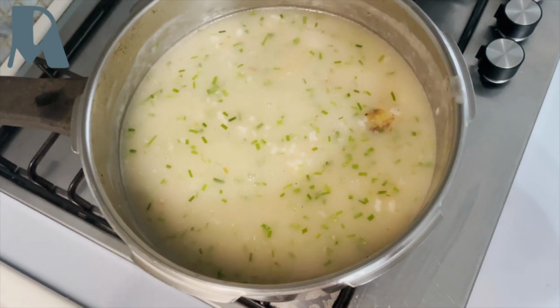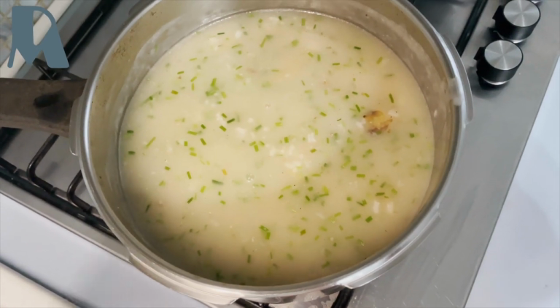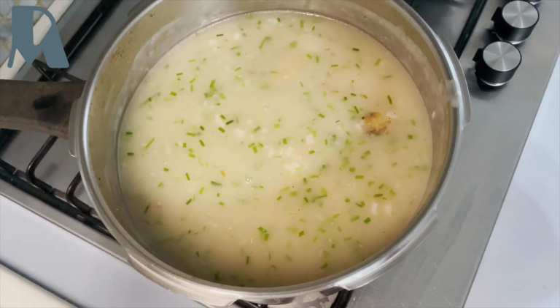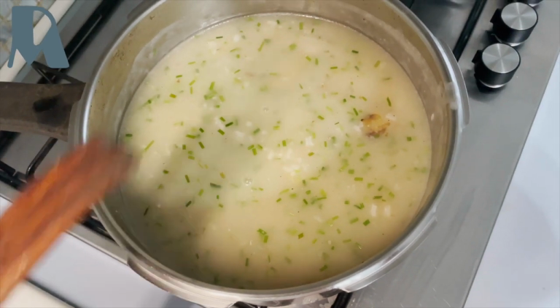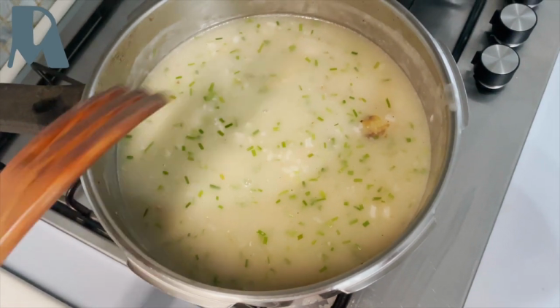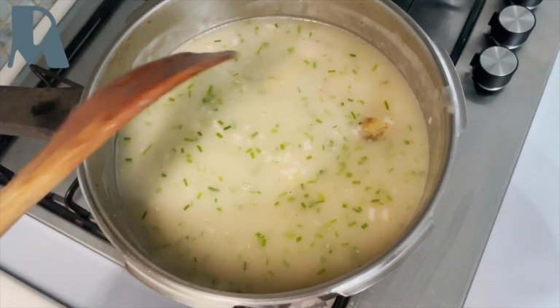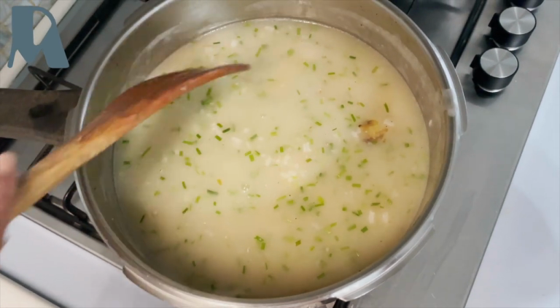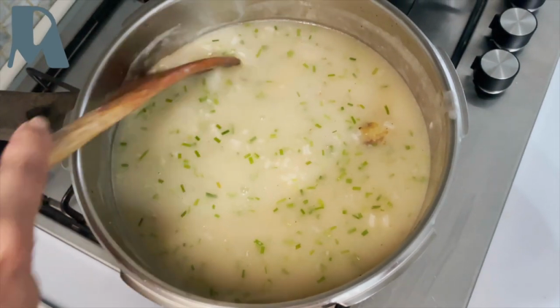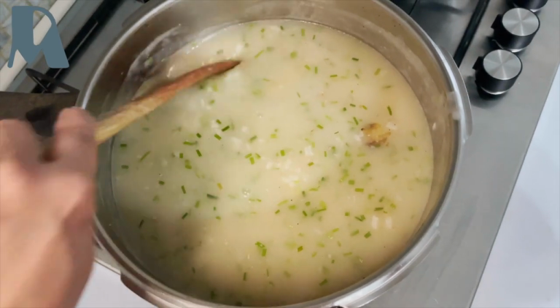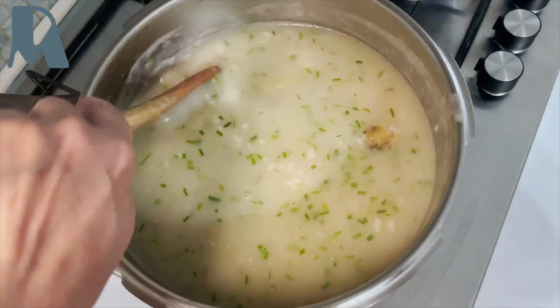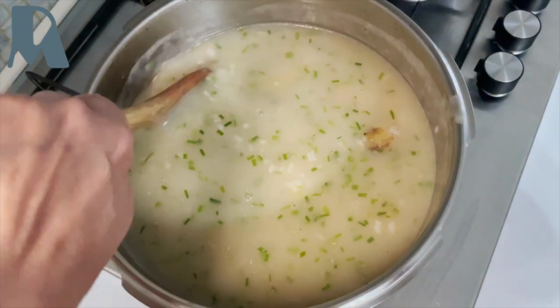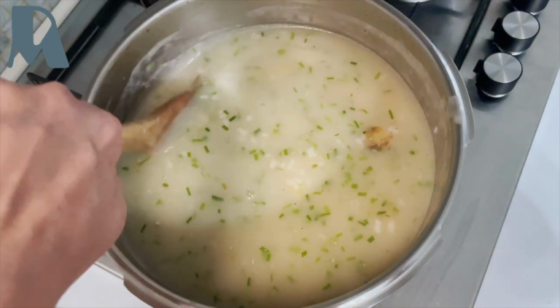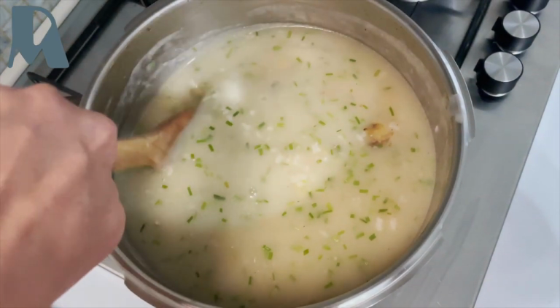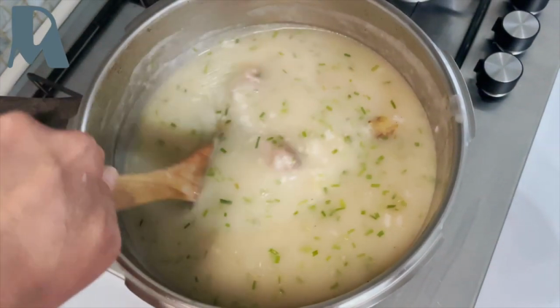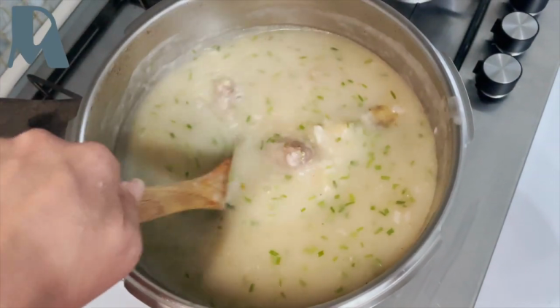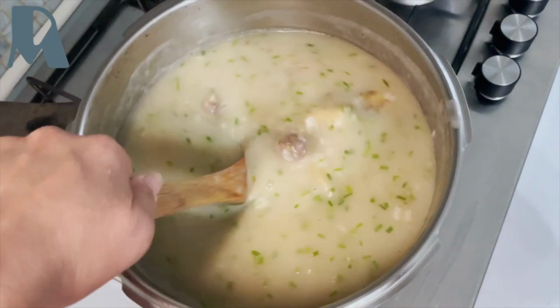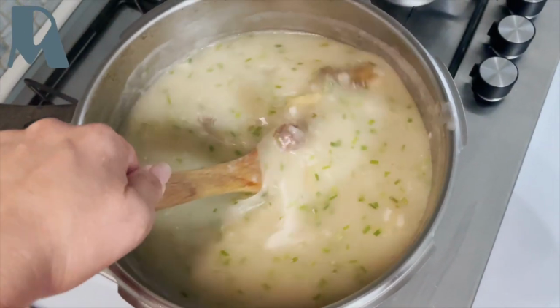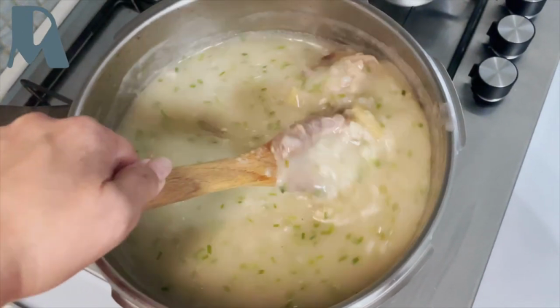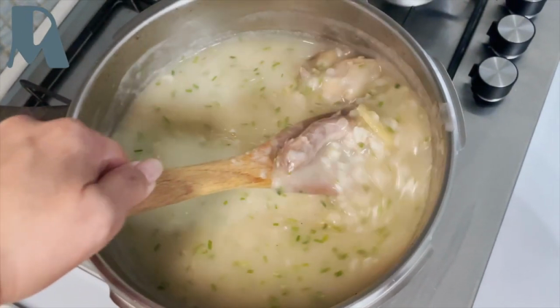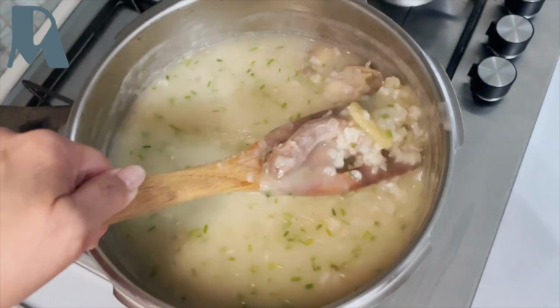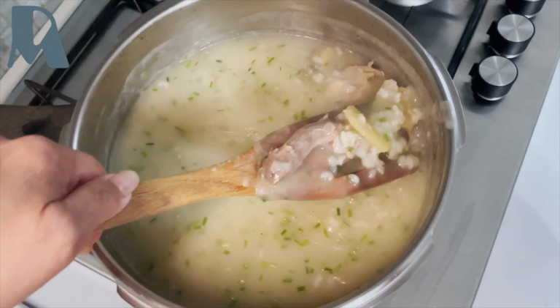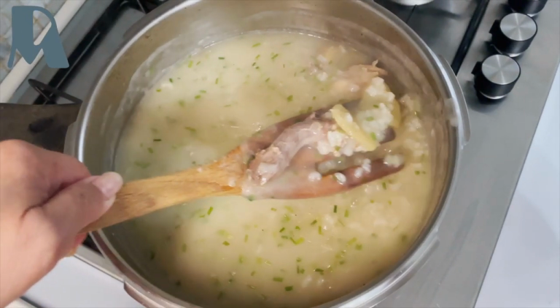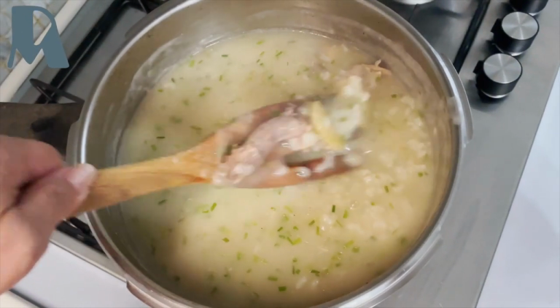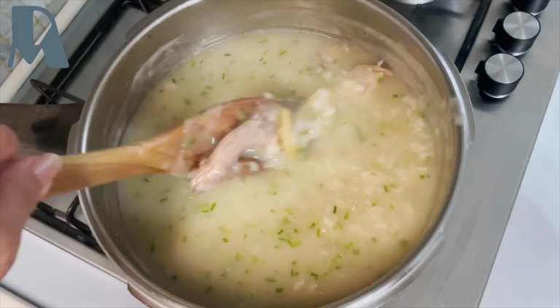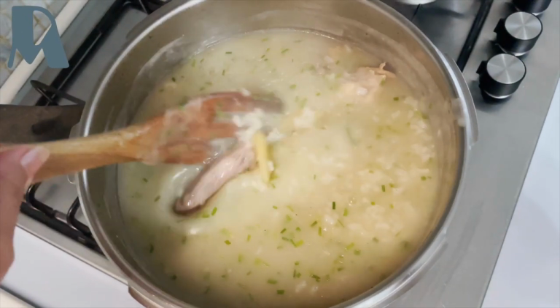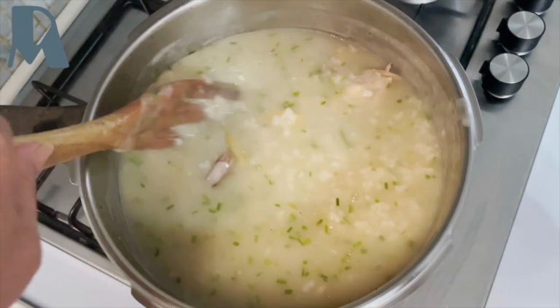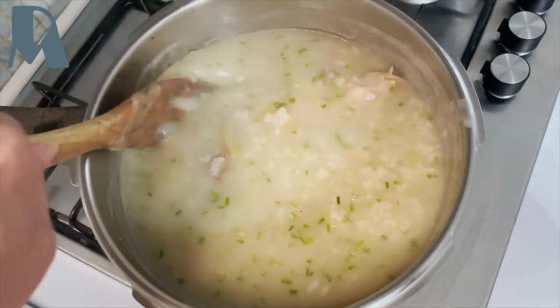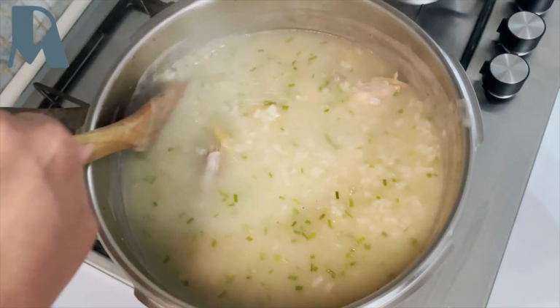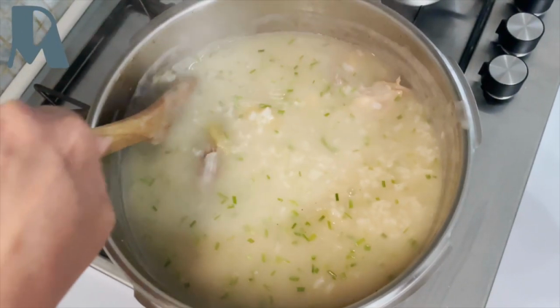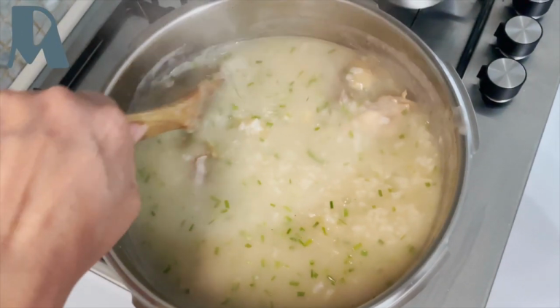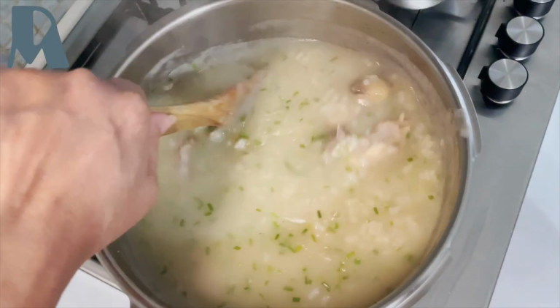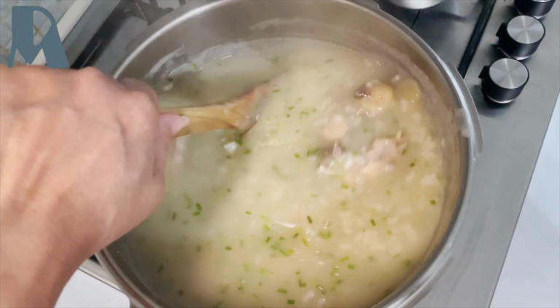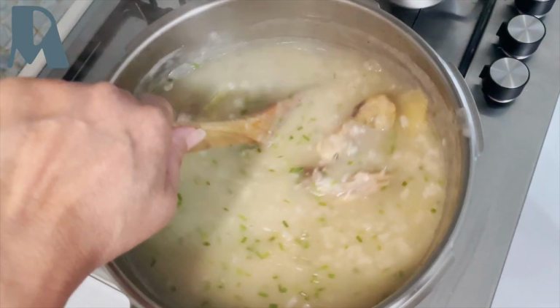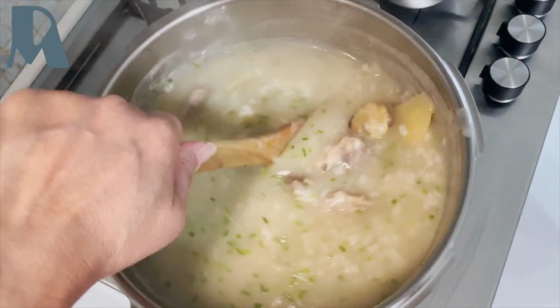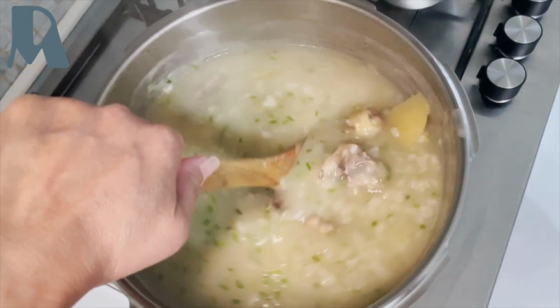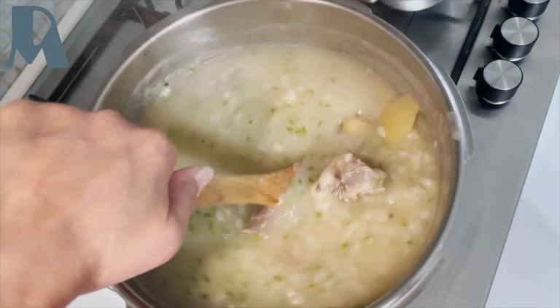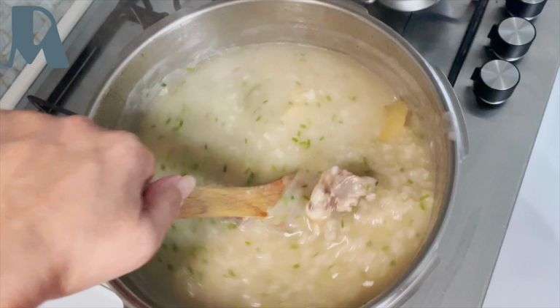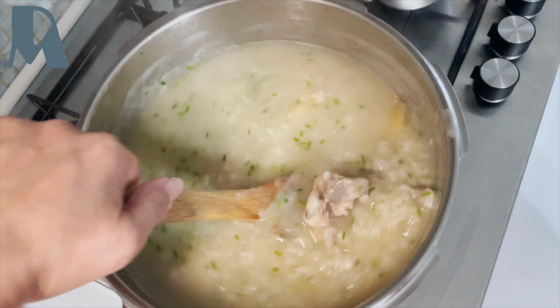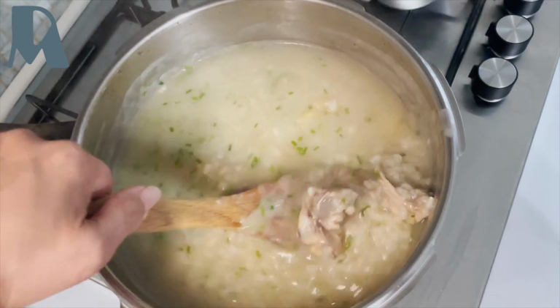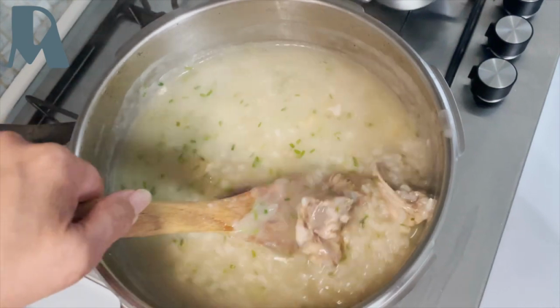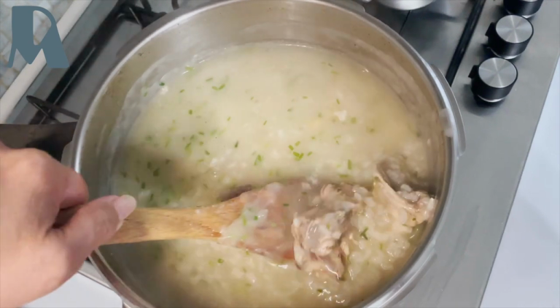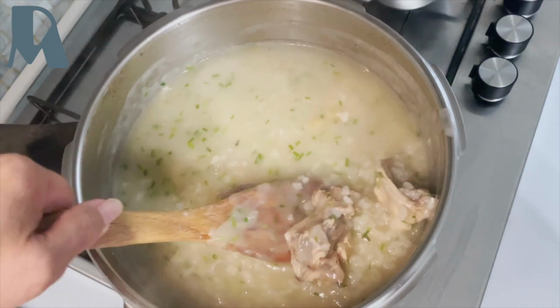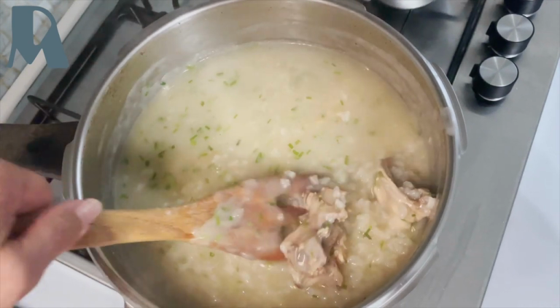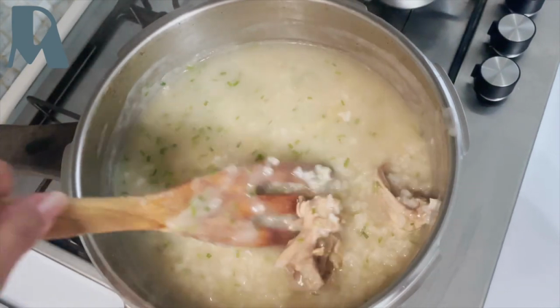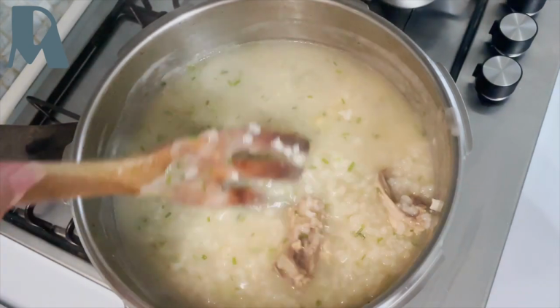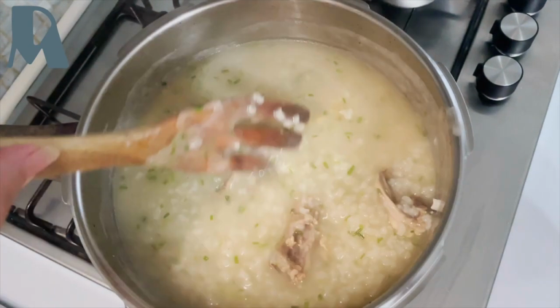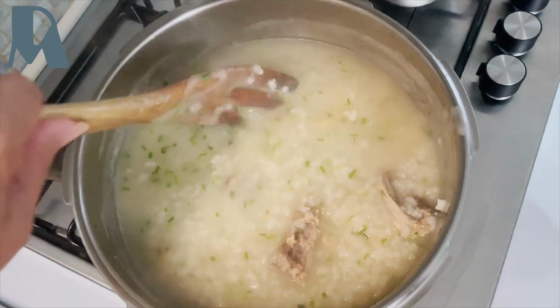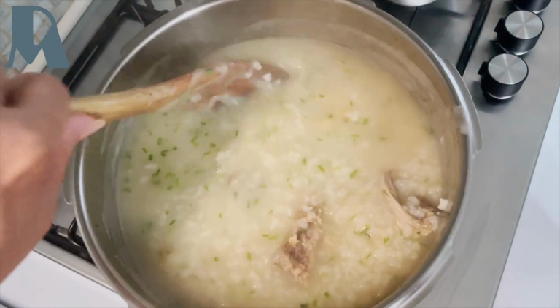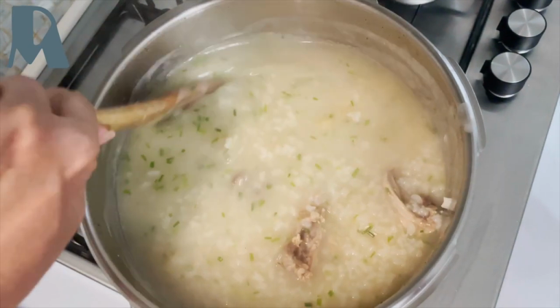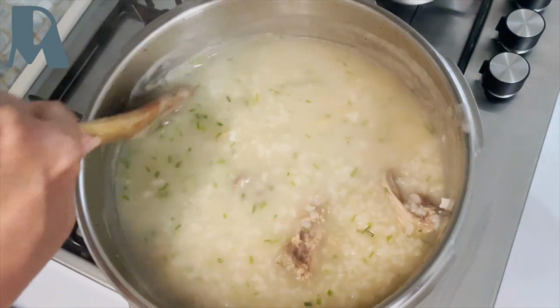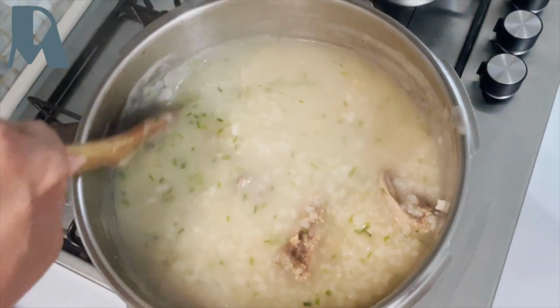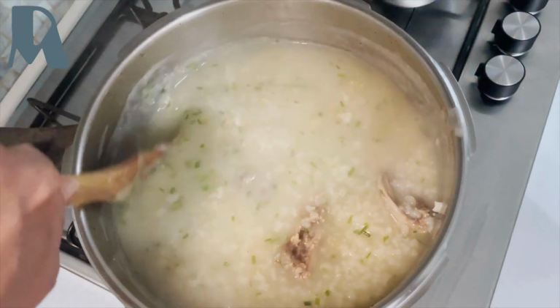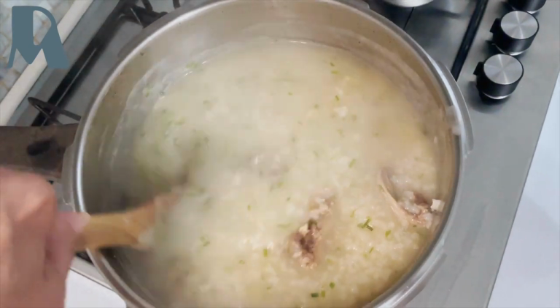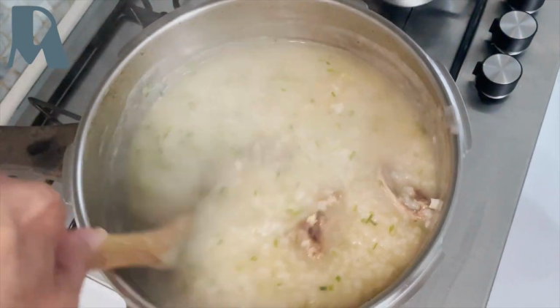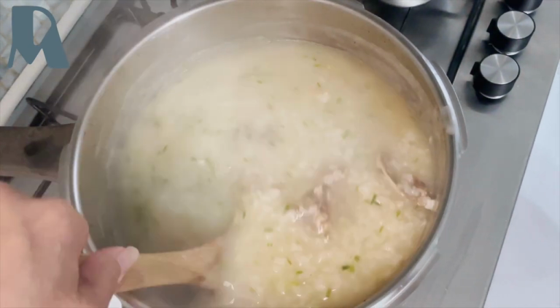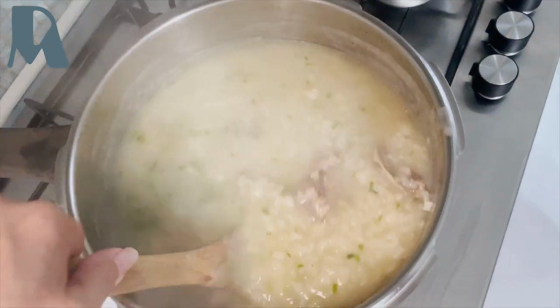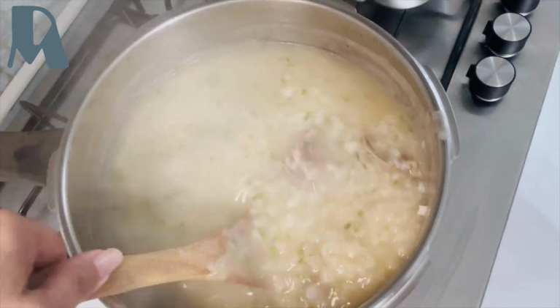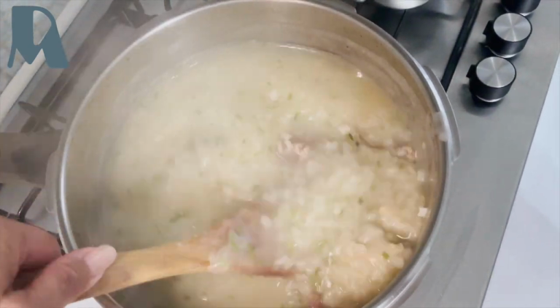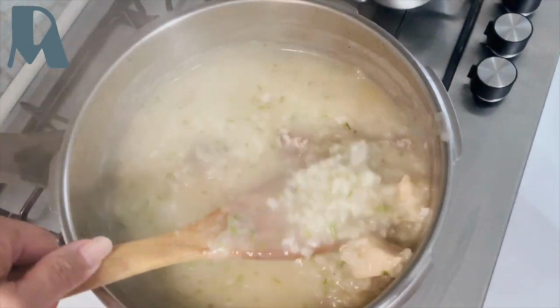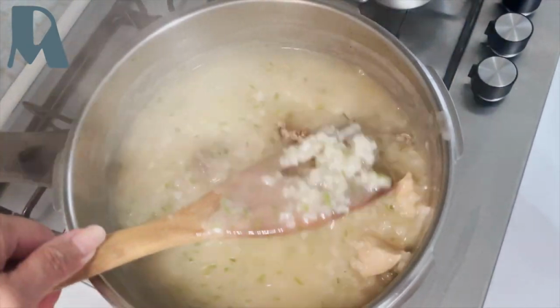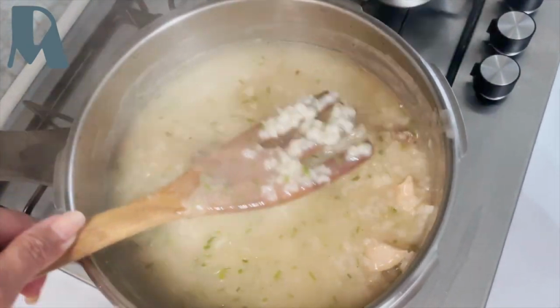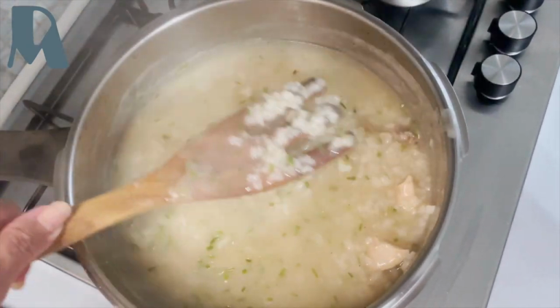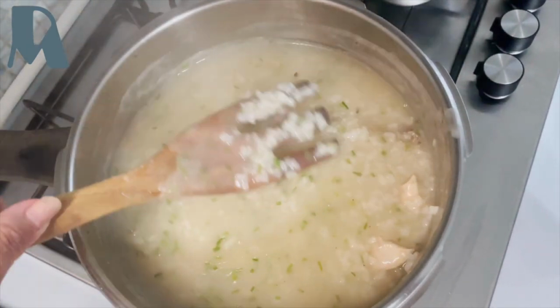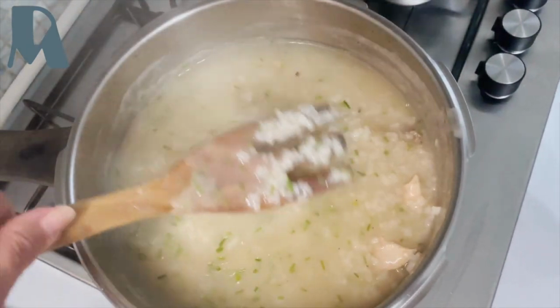Today's breakfast: rice porridge with chicken.